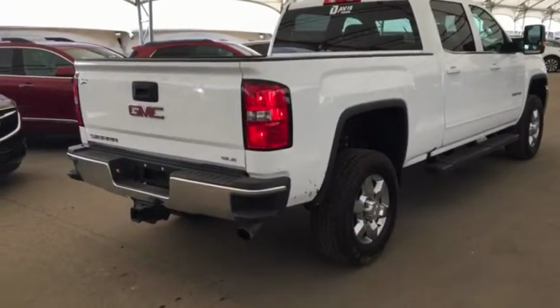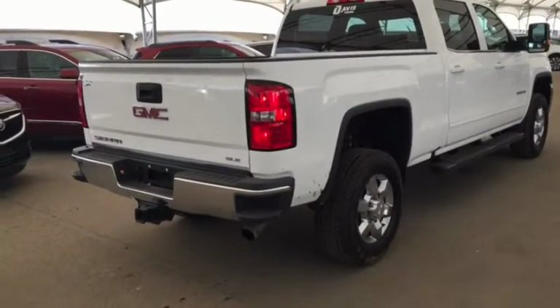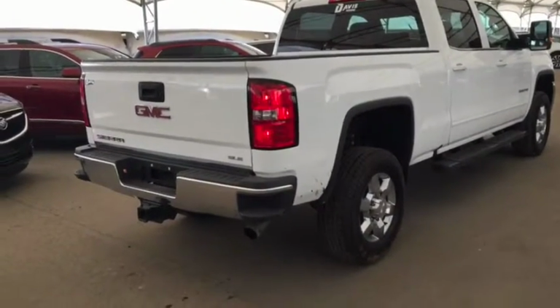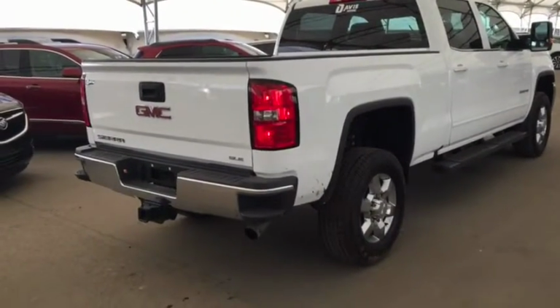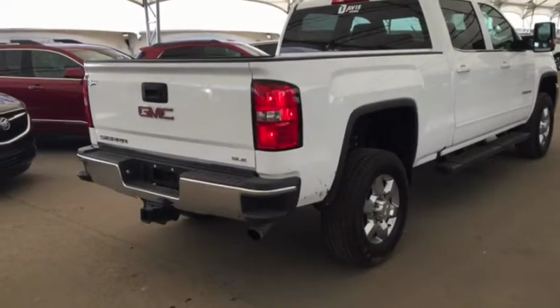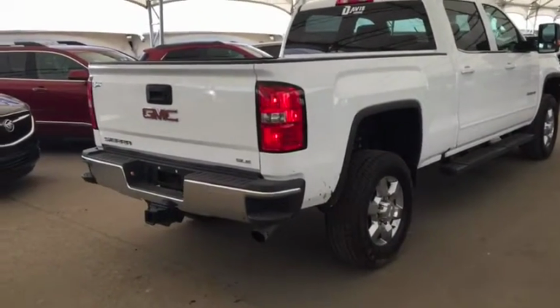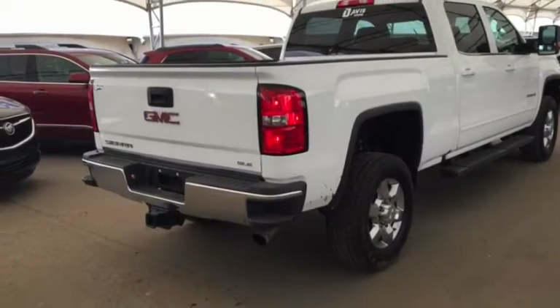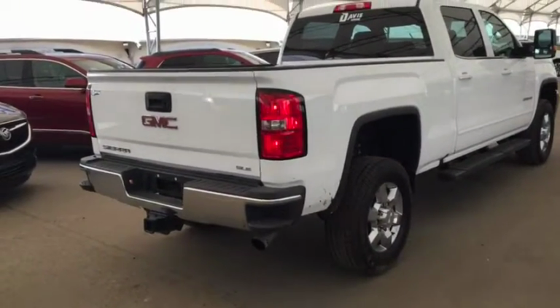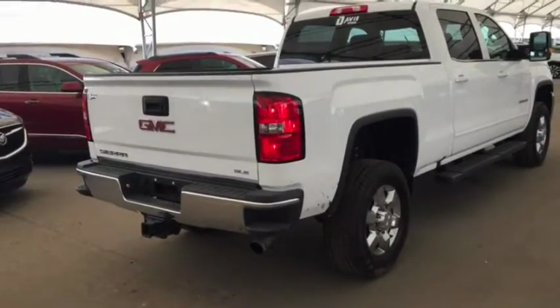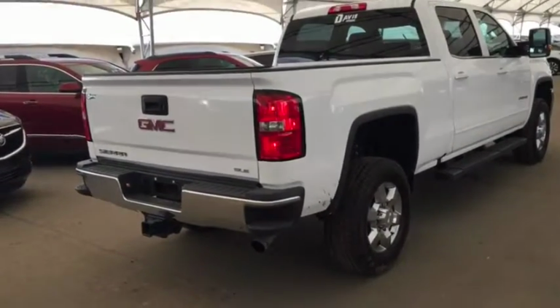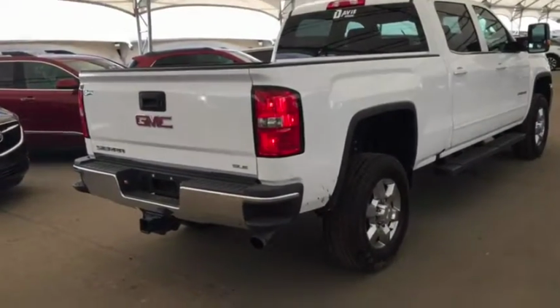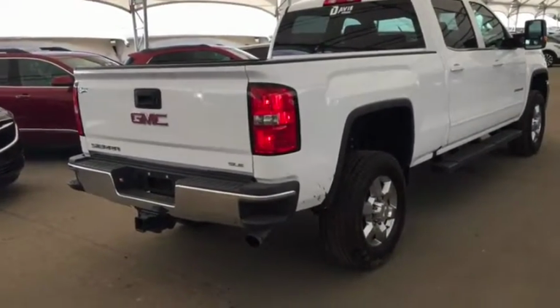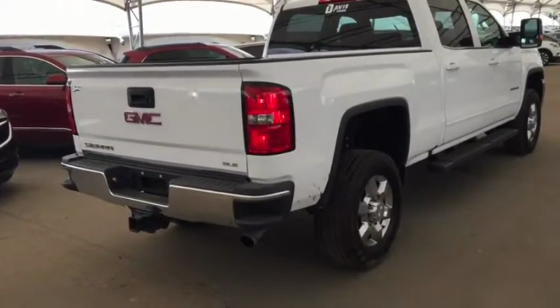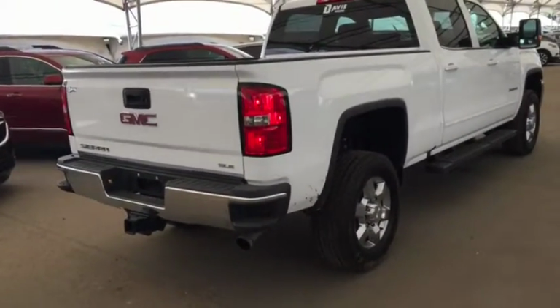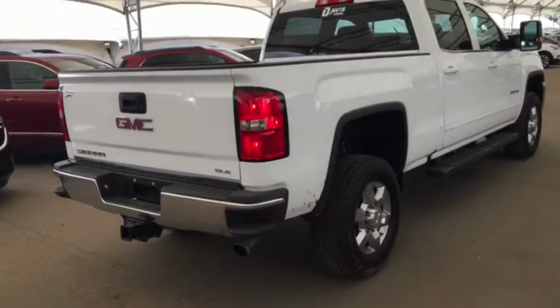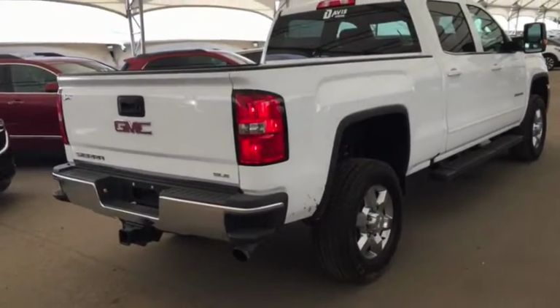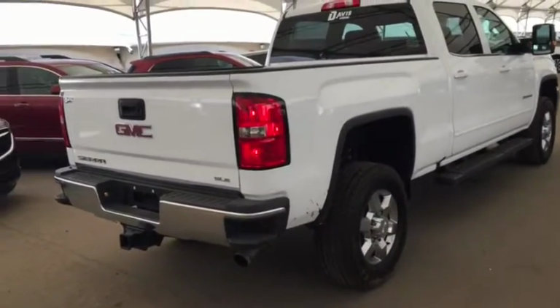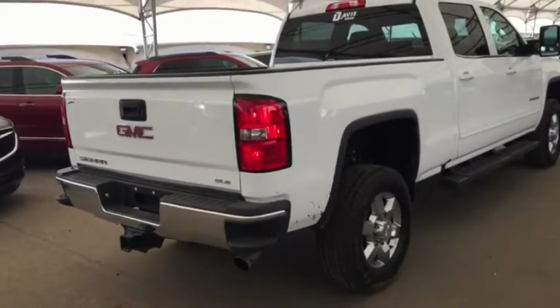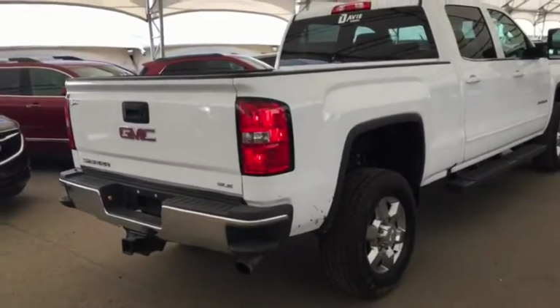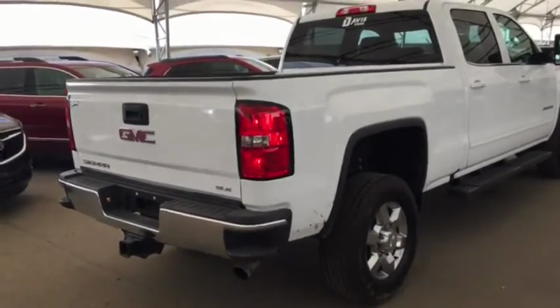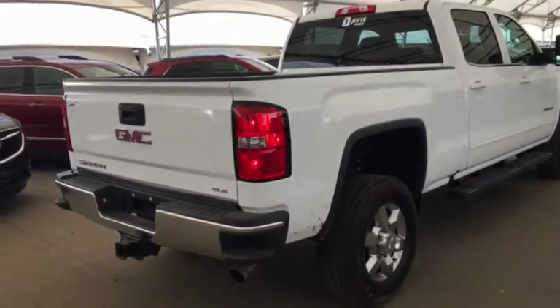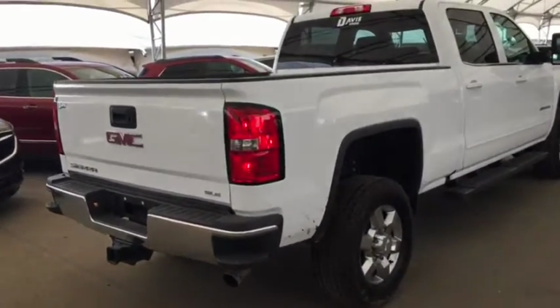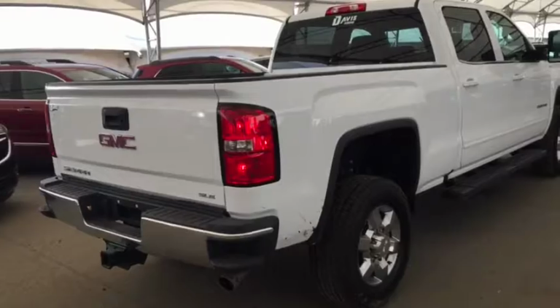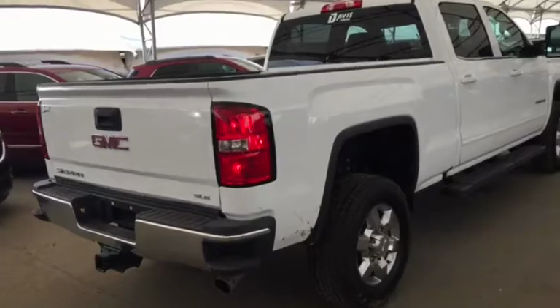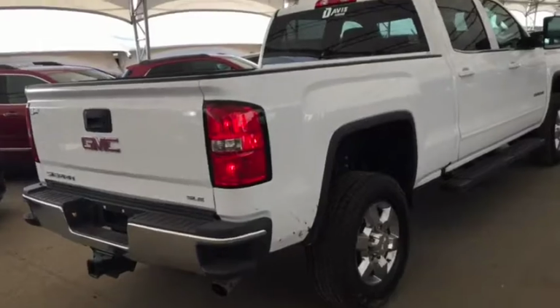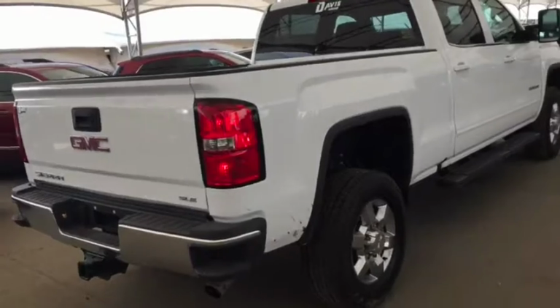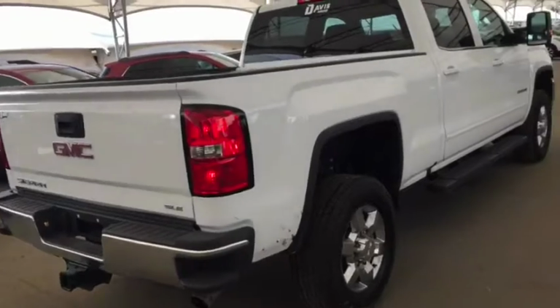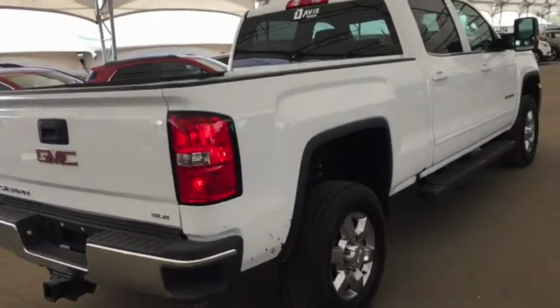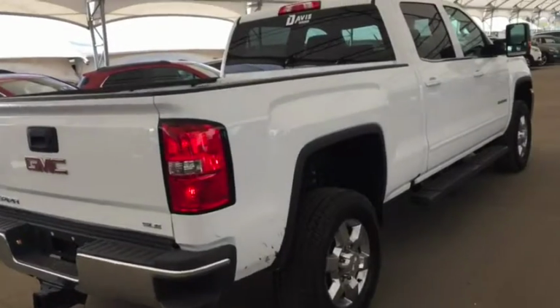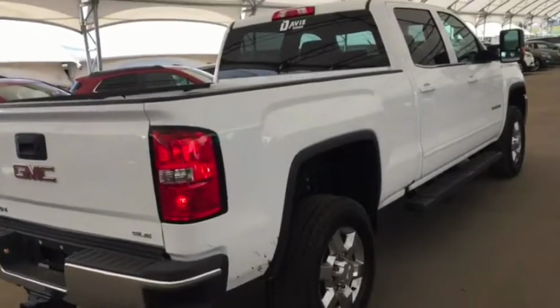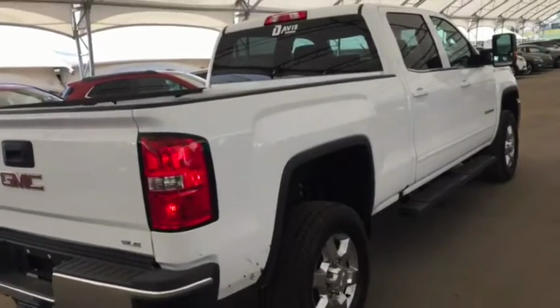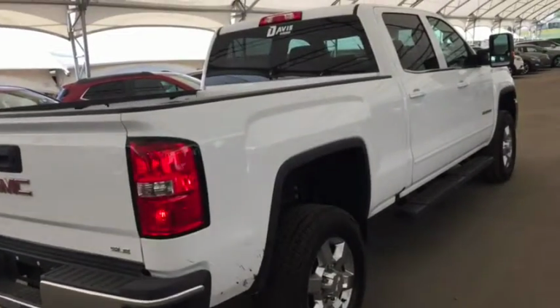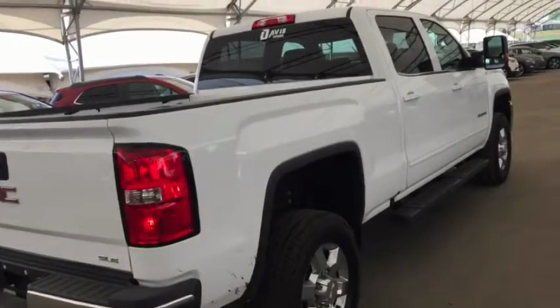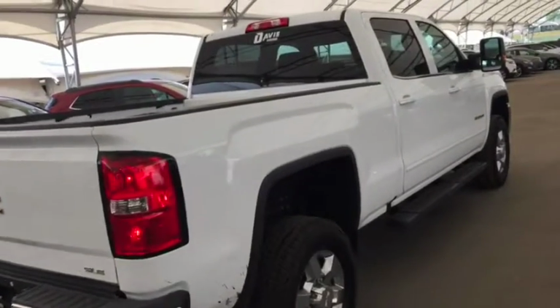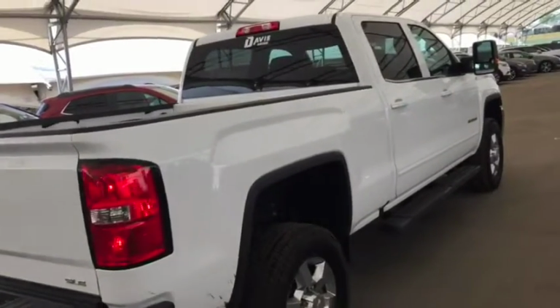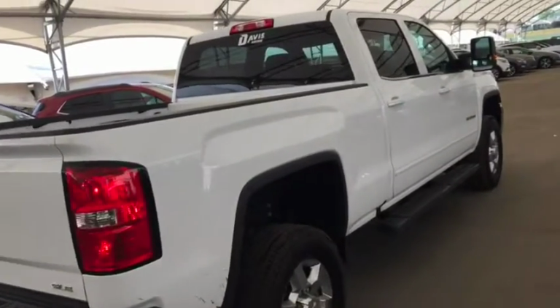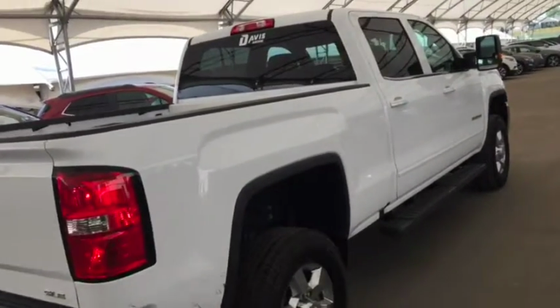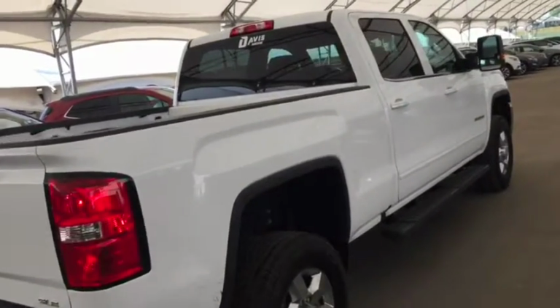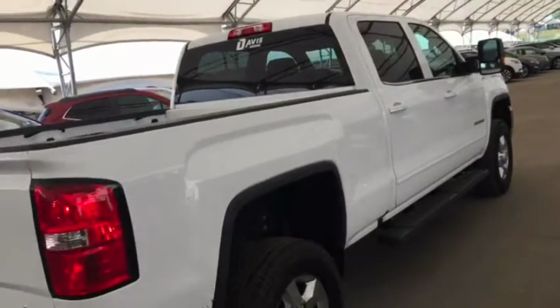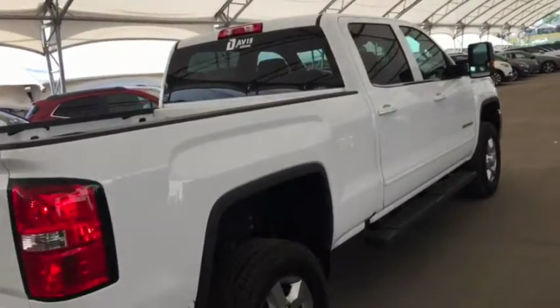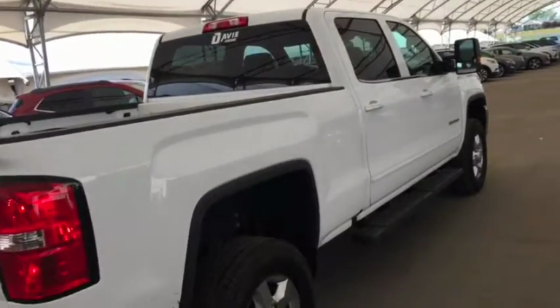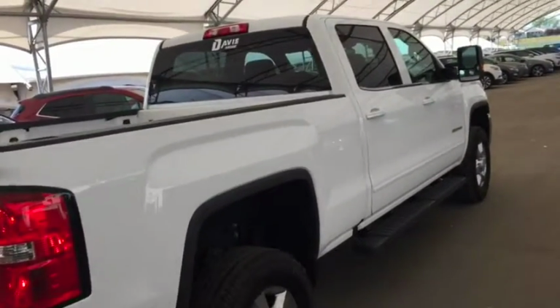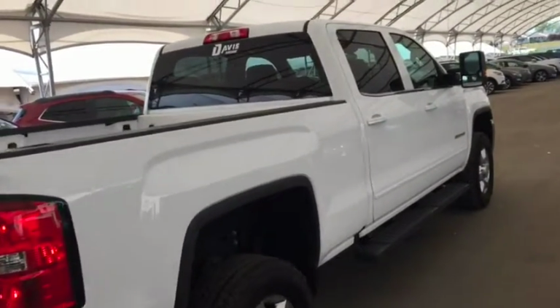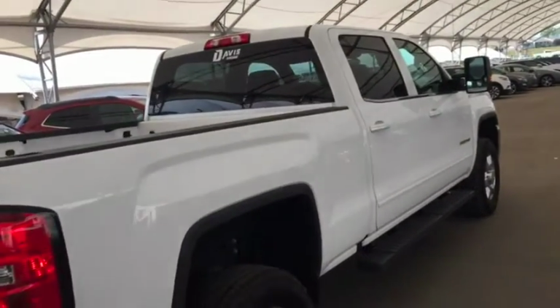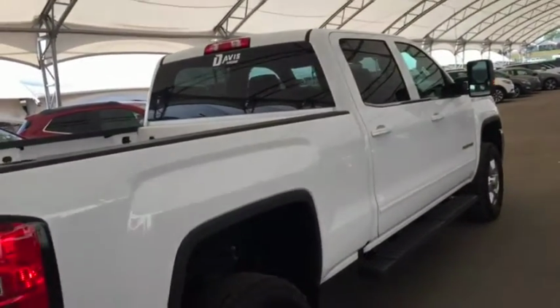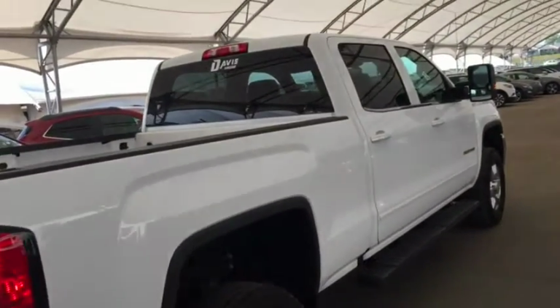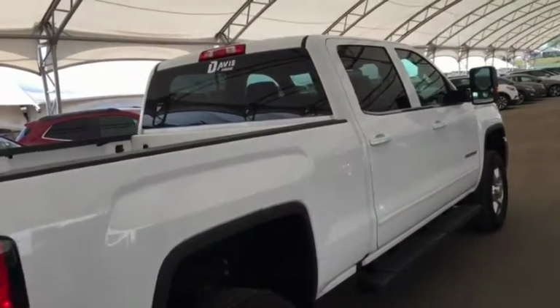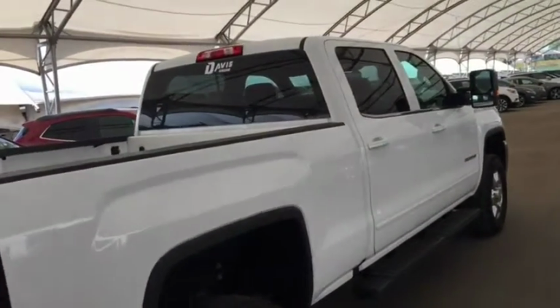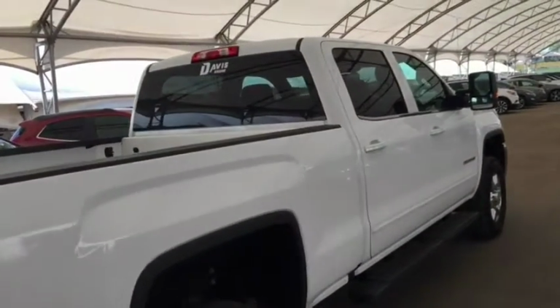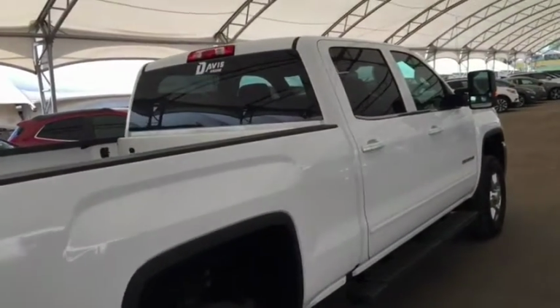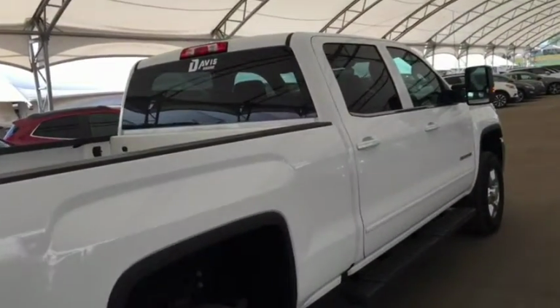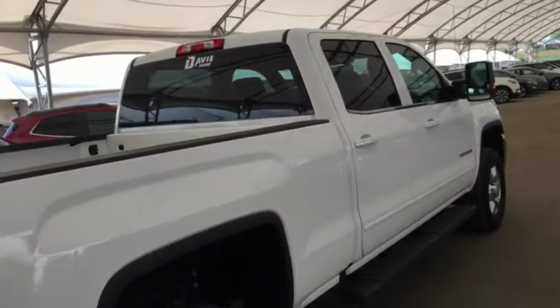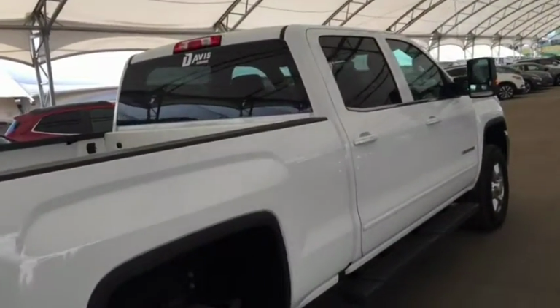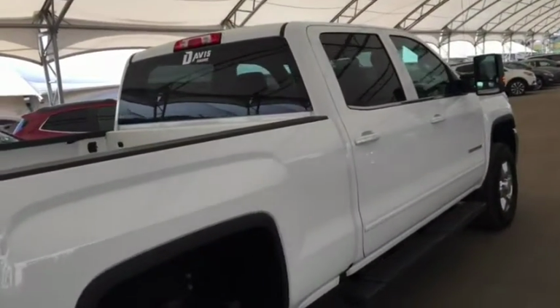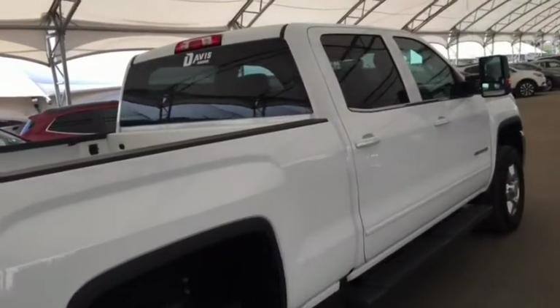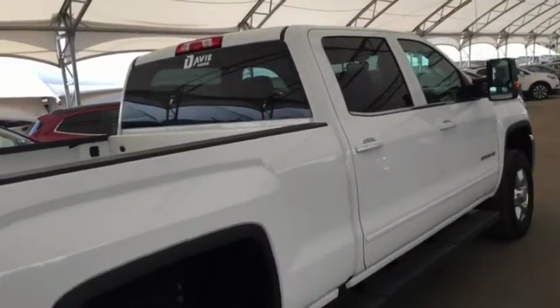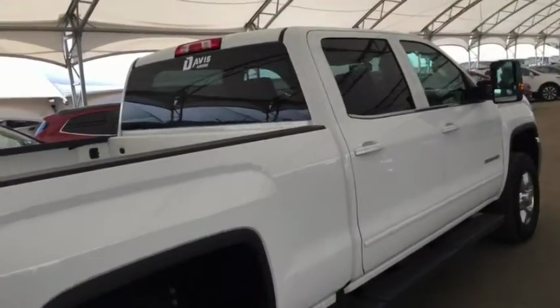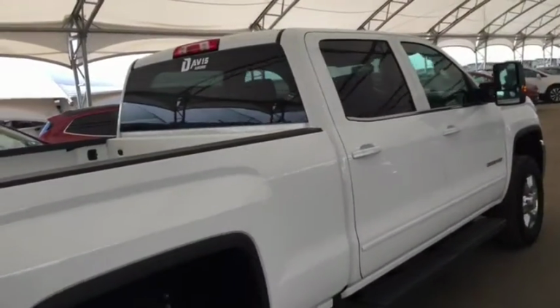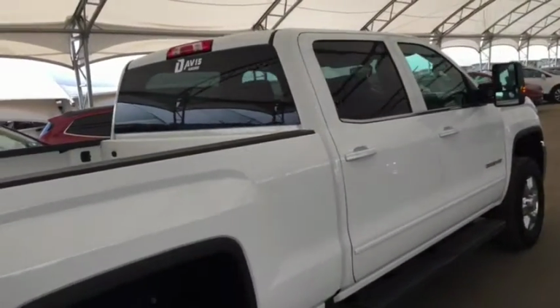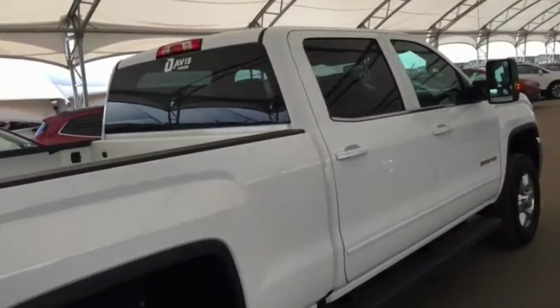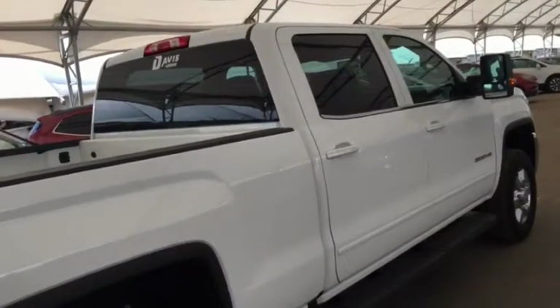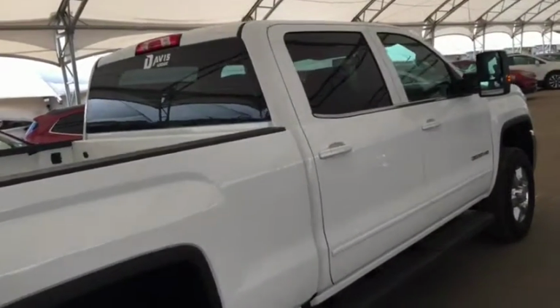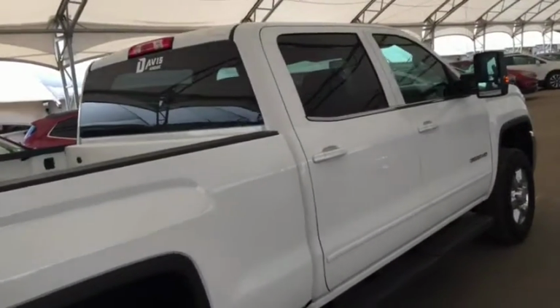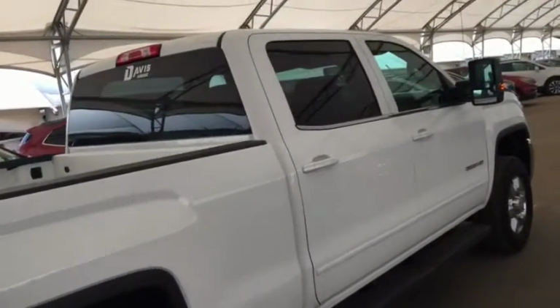So don't miss out on your new truck. Hurry into Davis Chevrolet and book a test drive with one of our product specialists today.